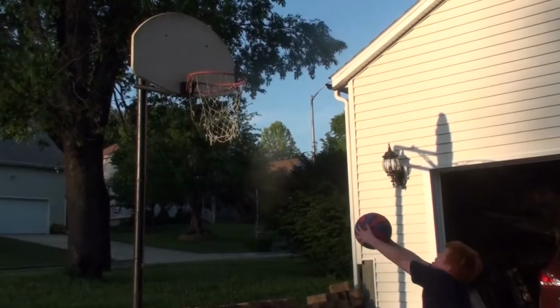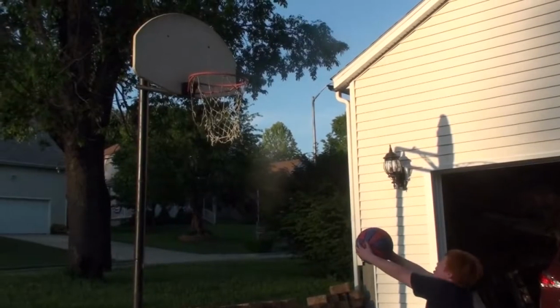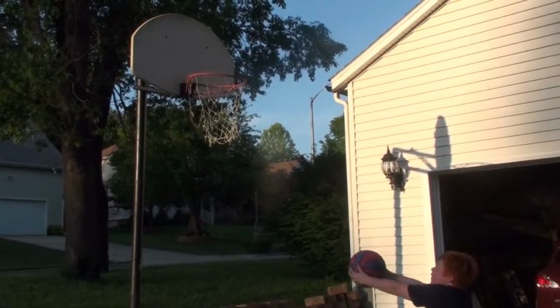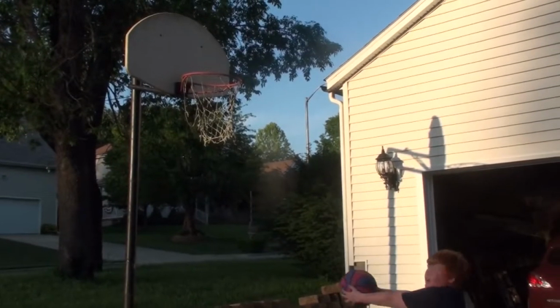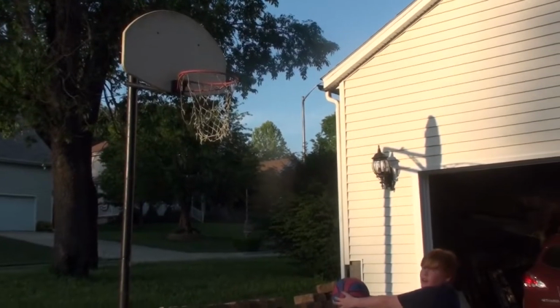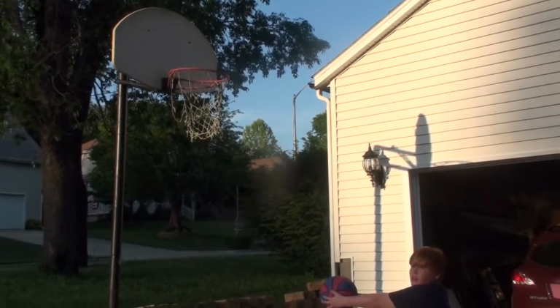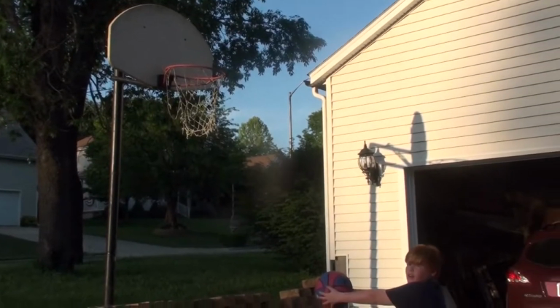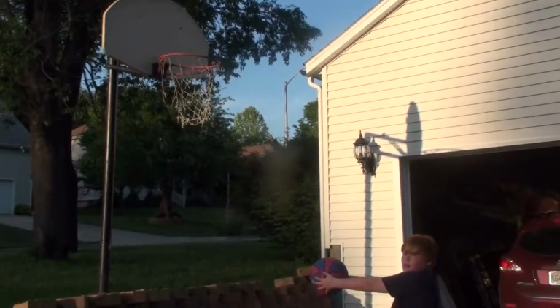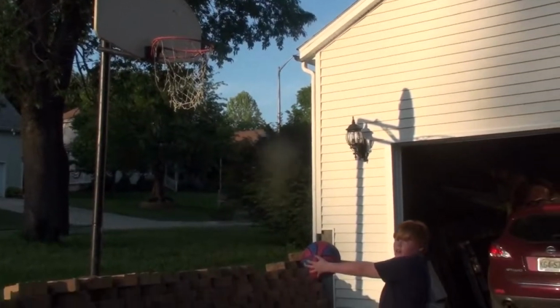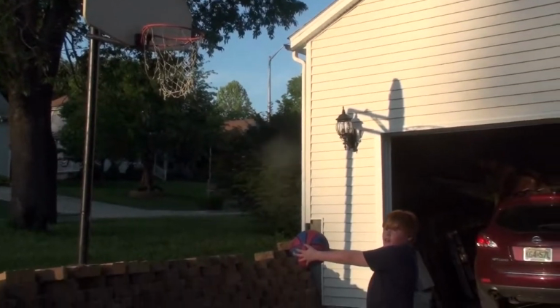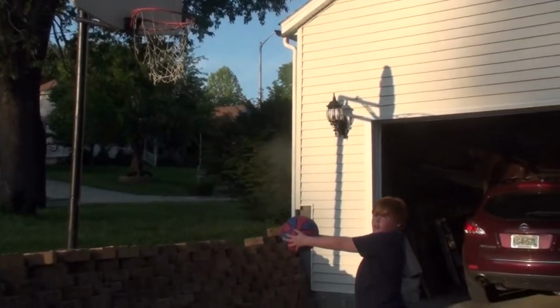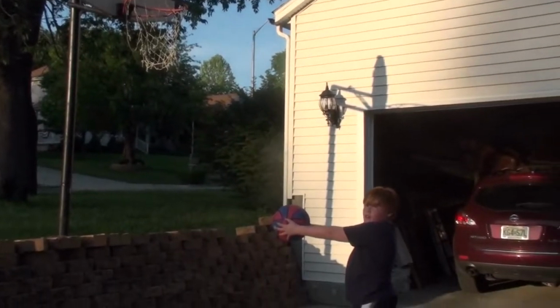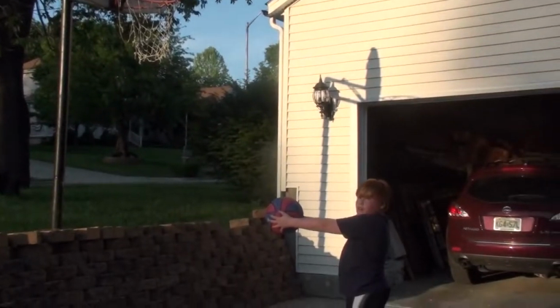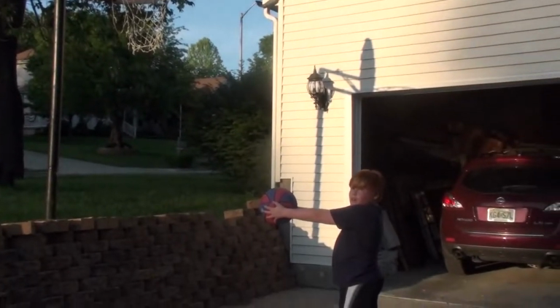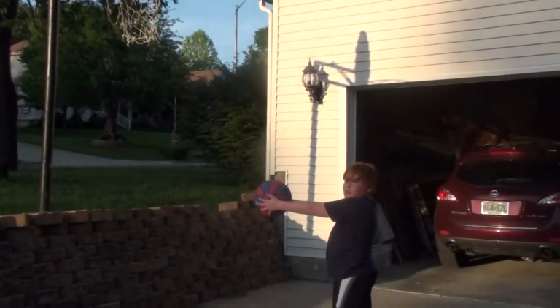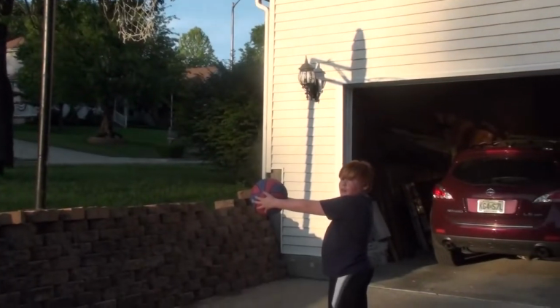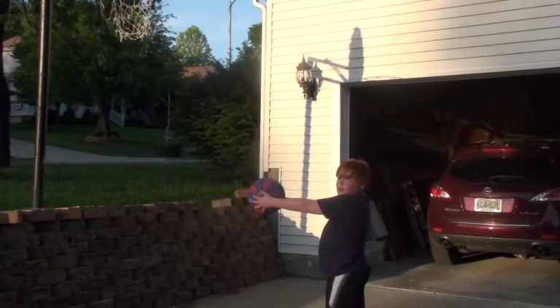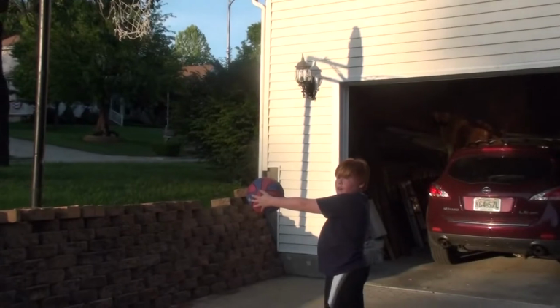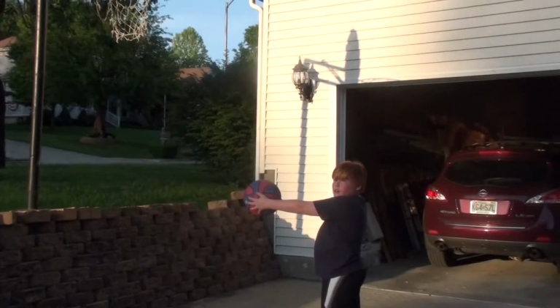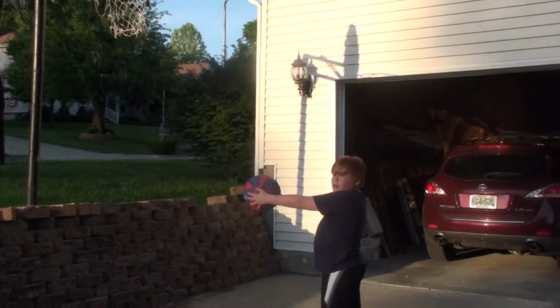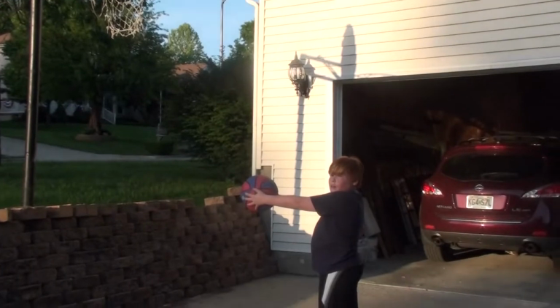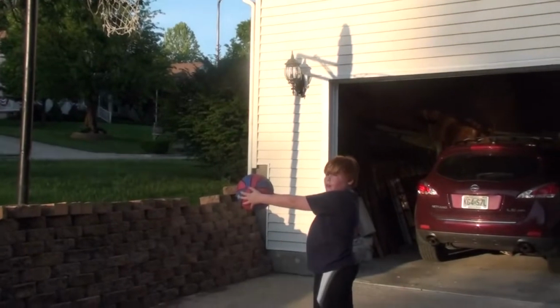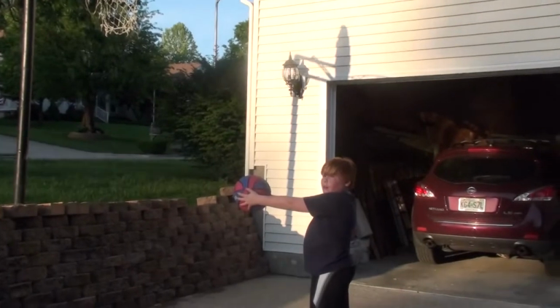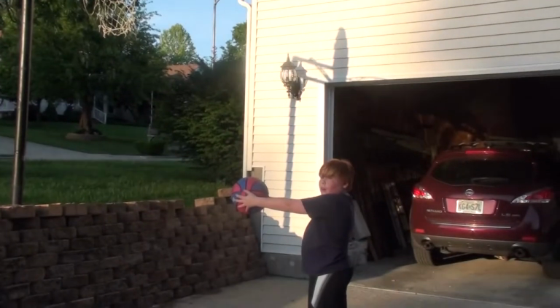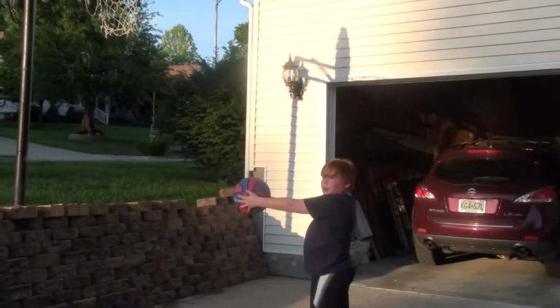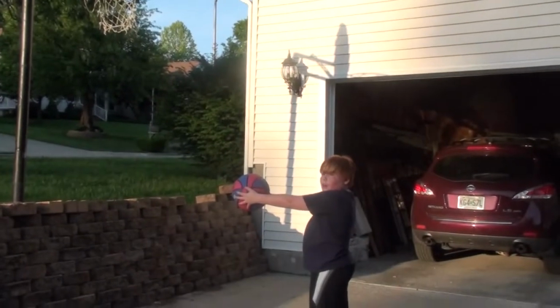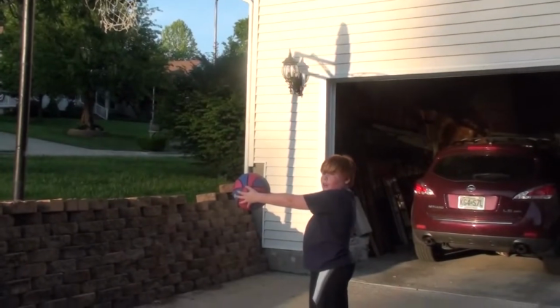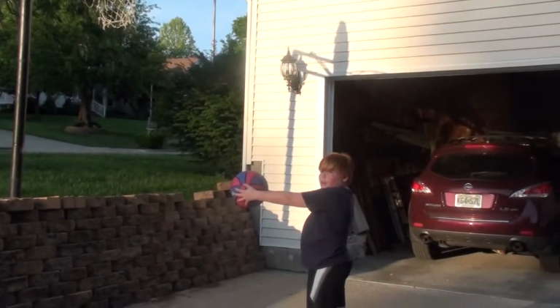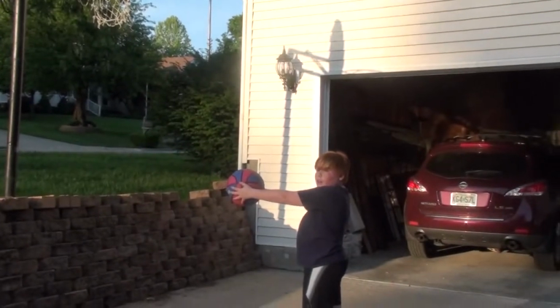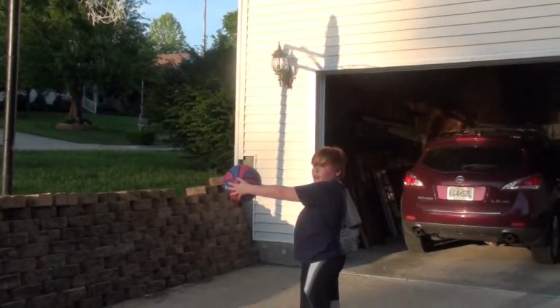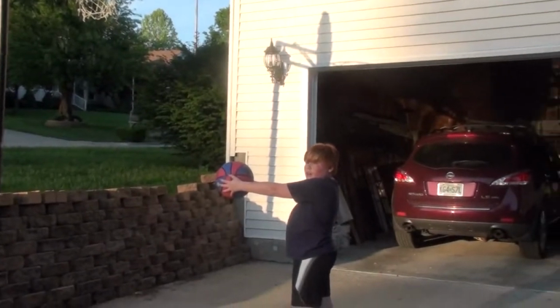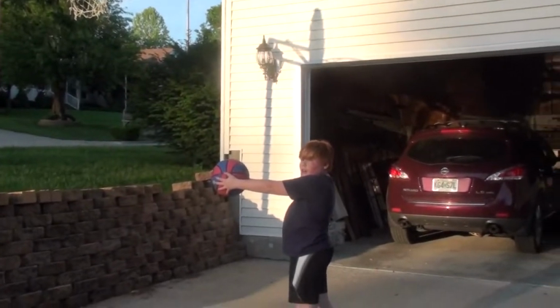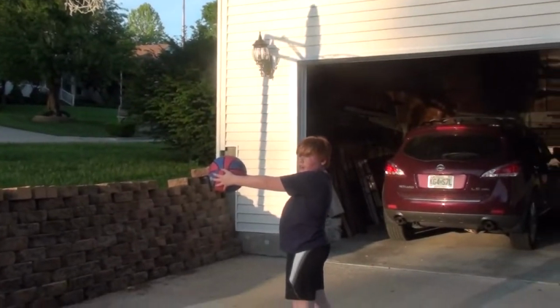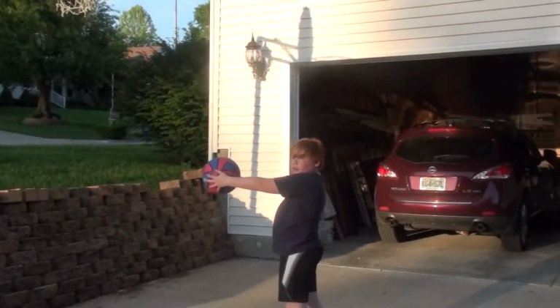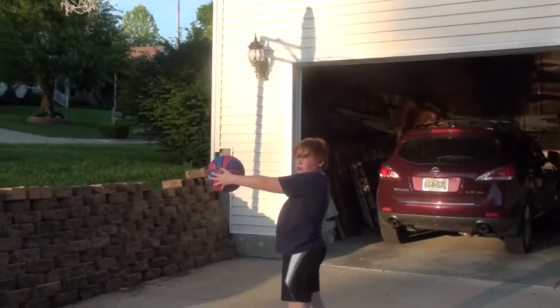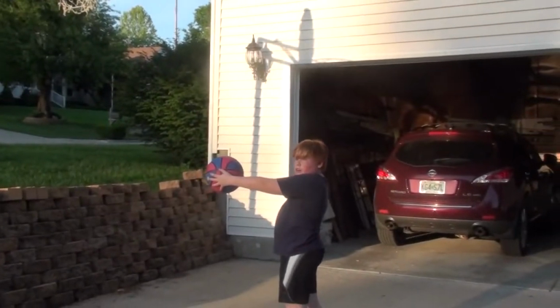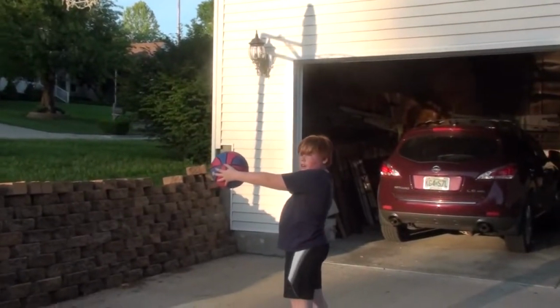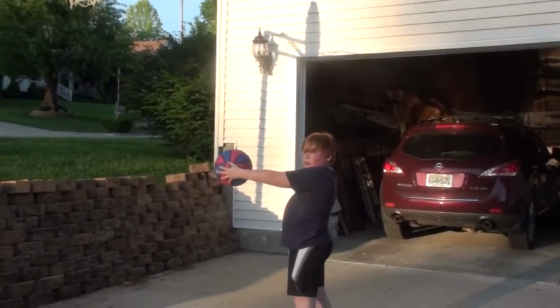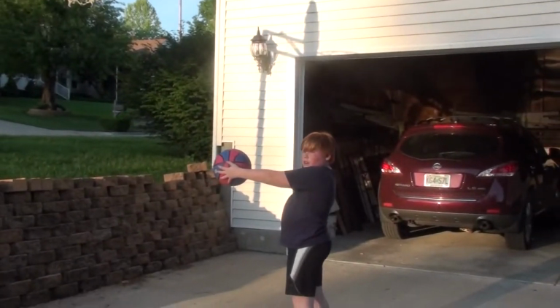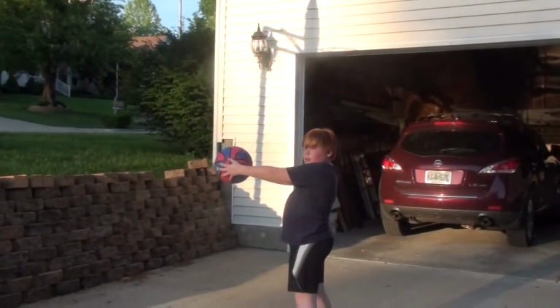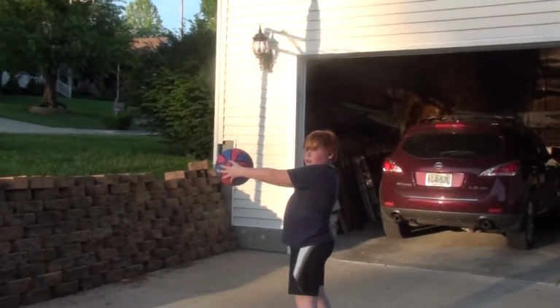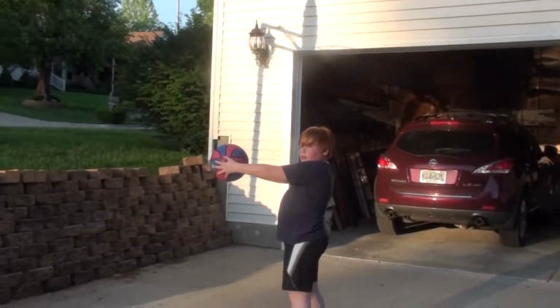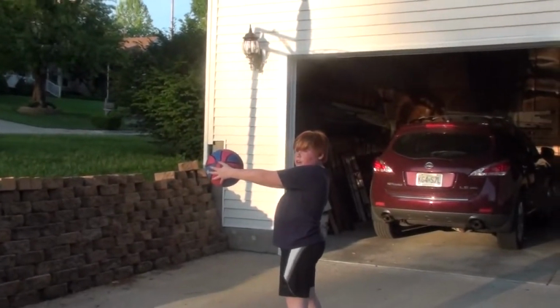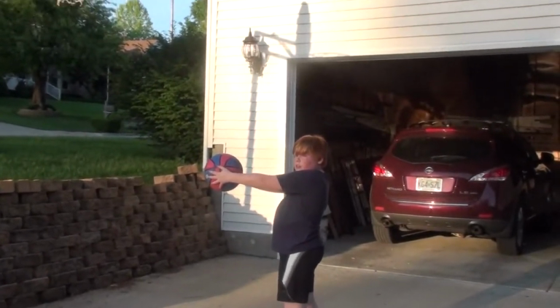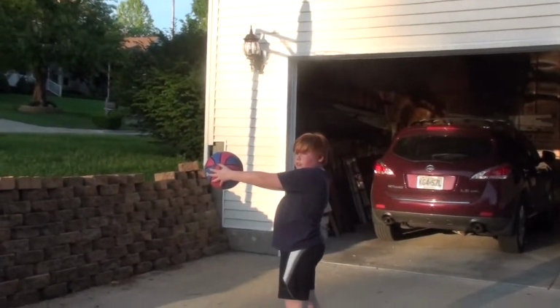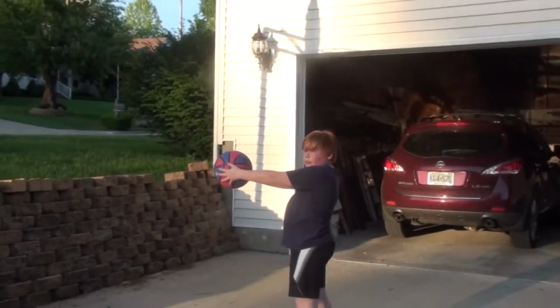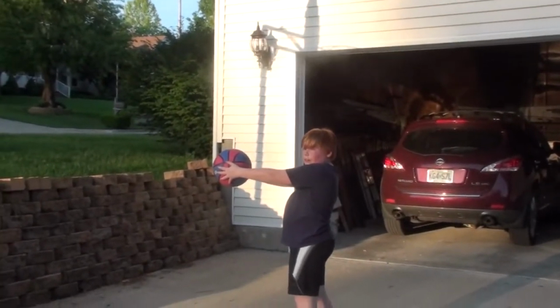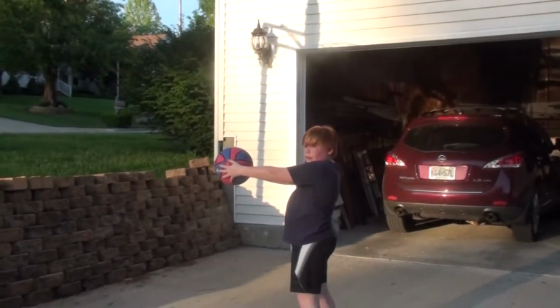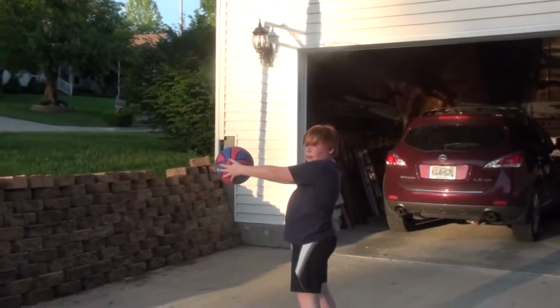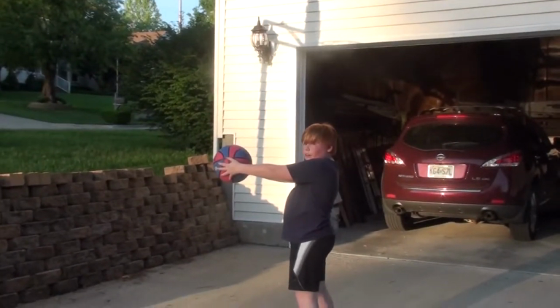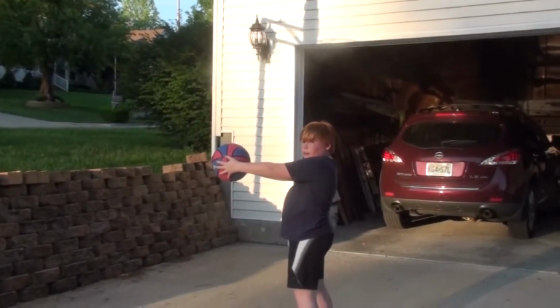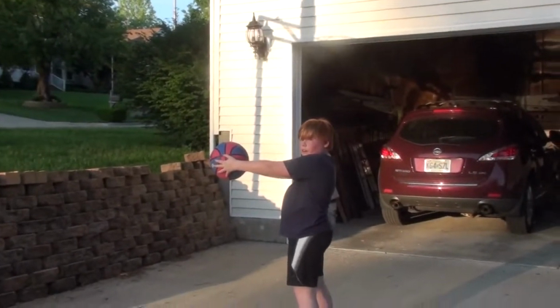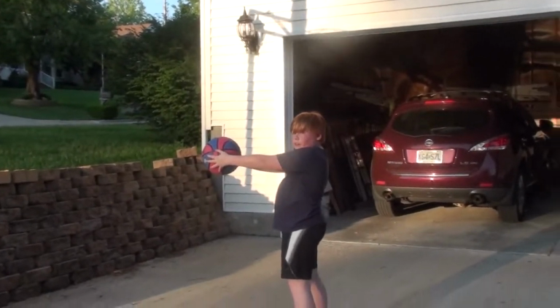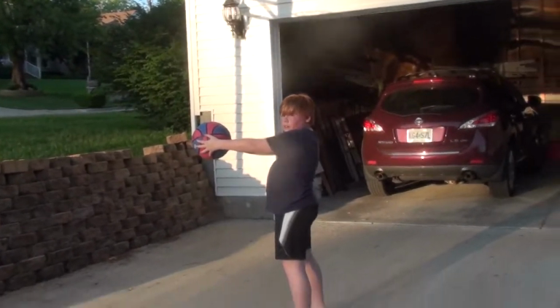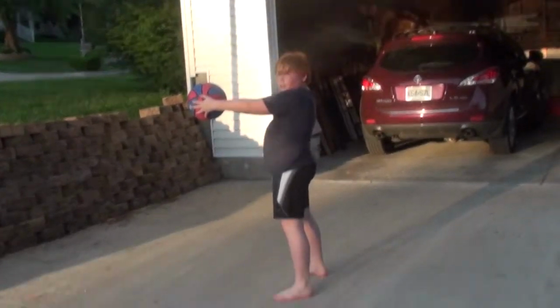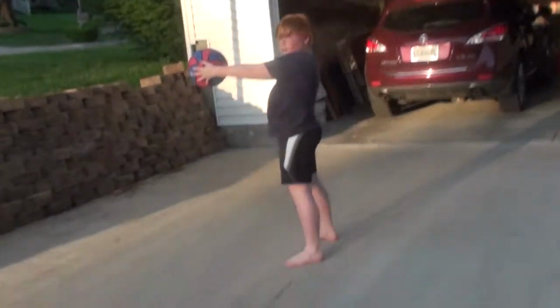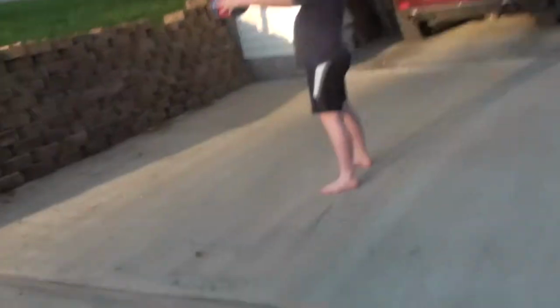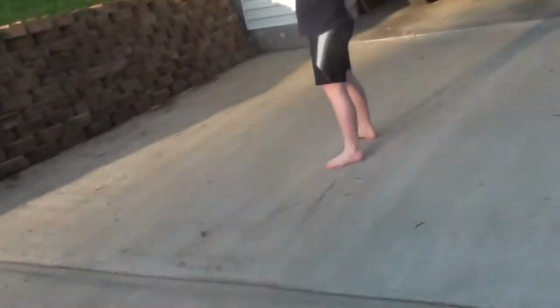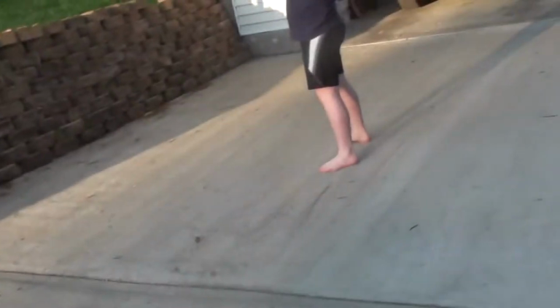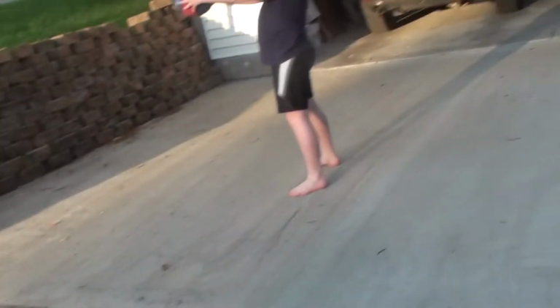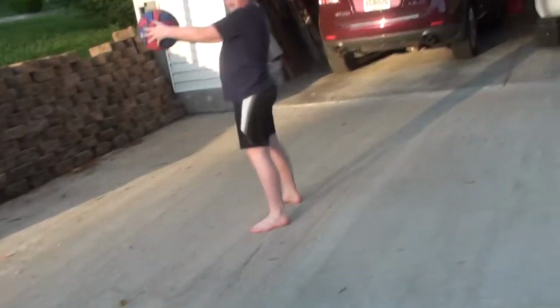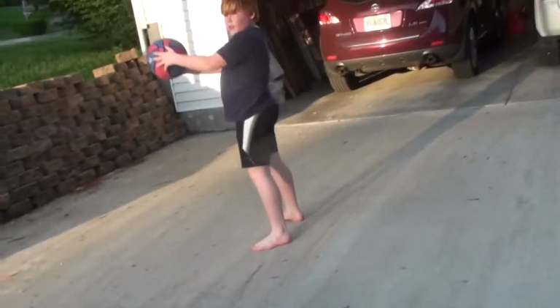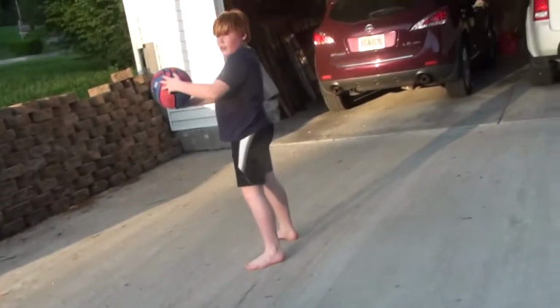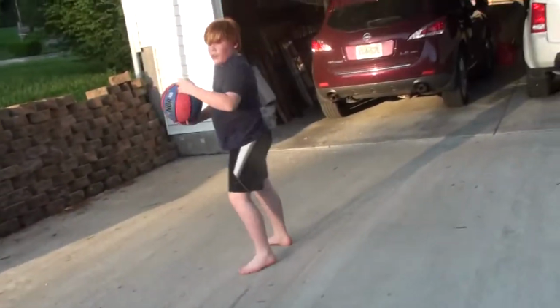That's not how you throw a ball. That's not how you throw a ball. How do you throw a ball? Let me show you.